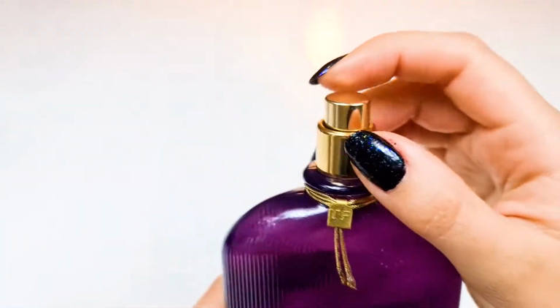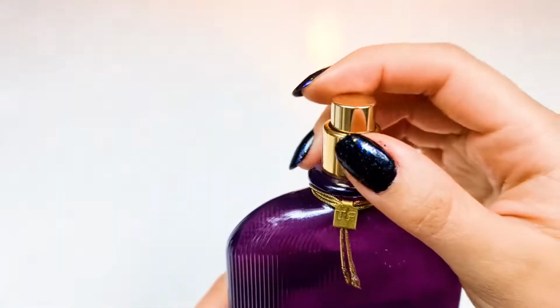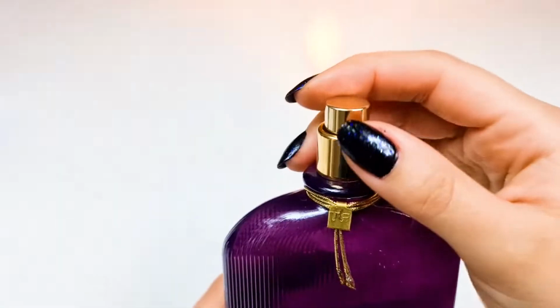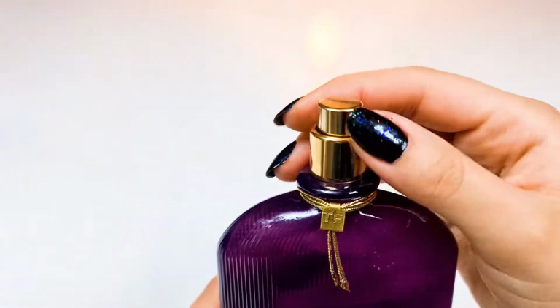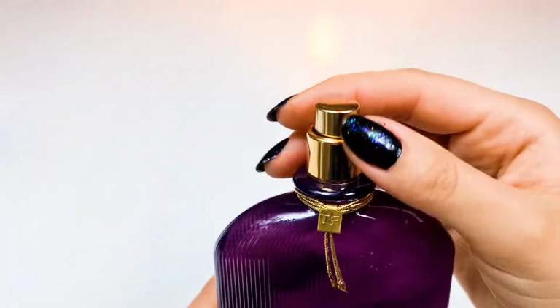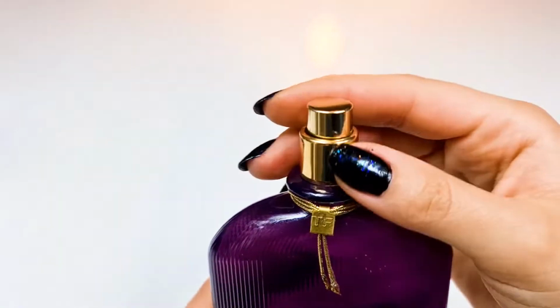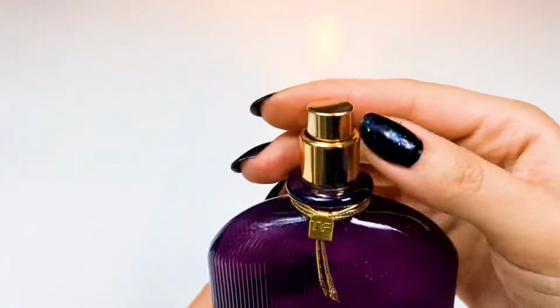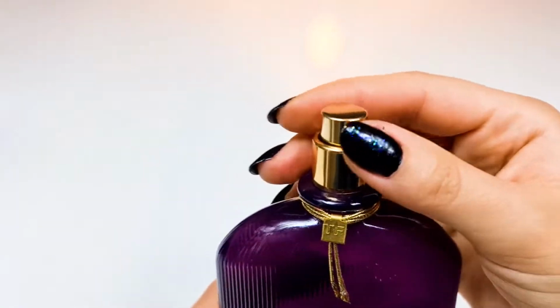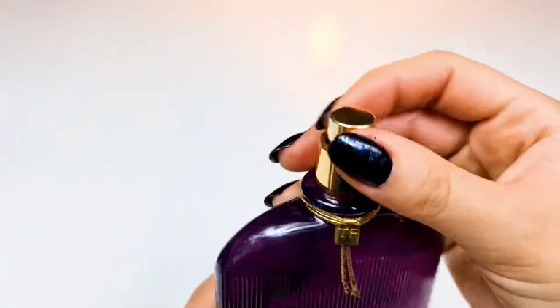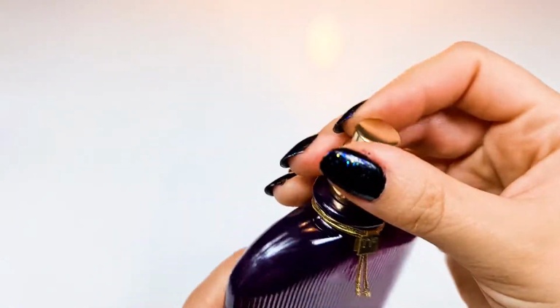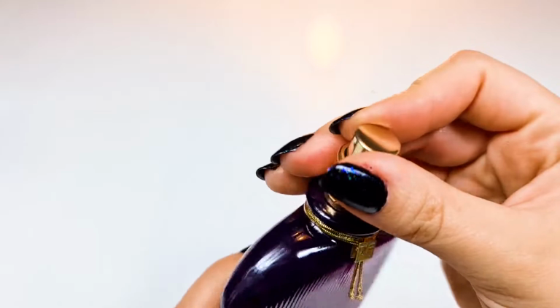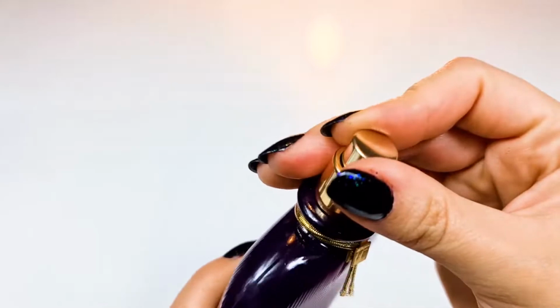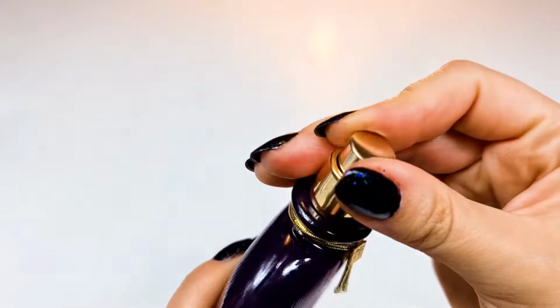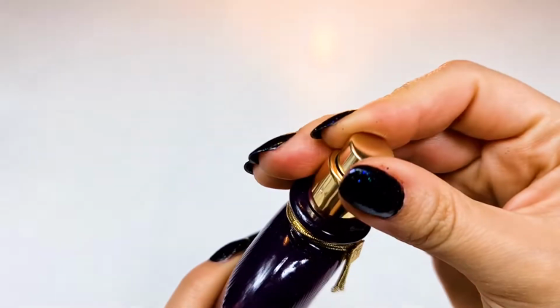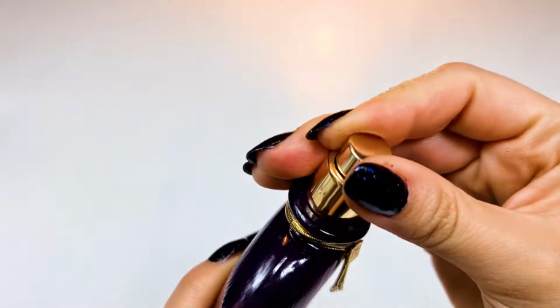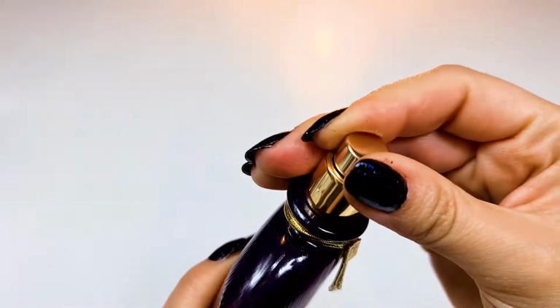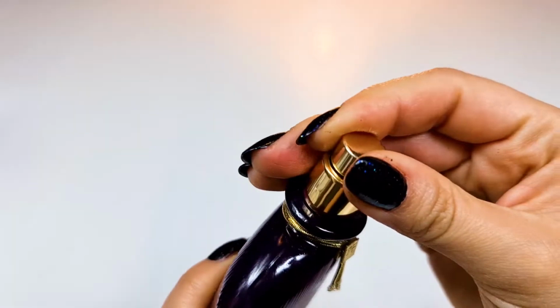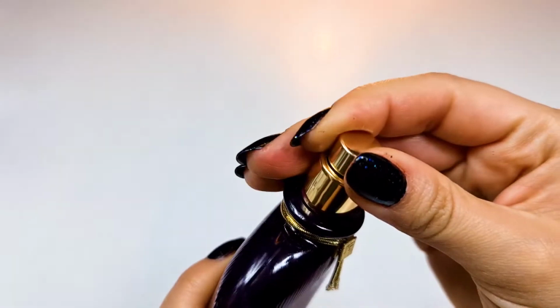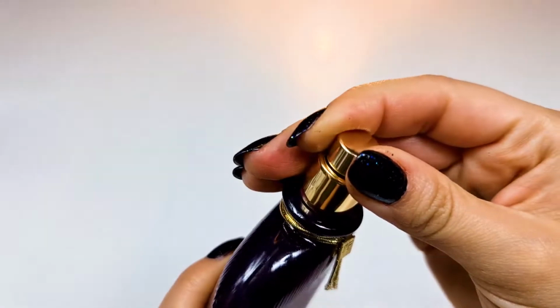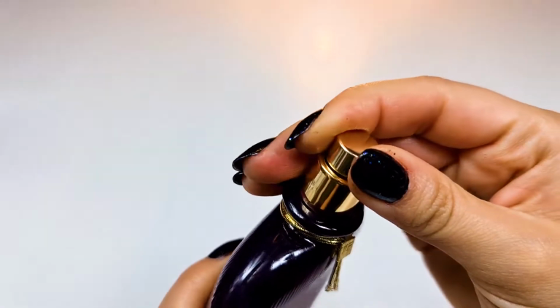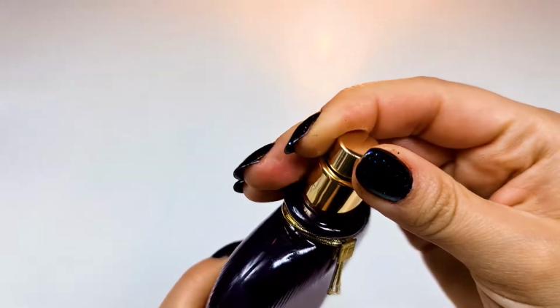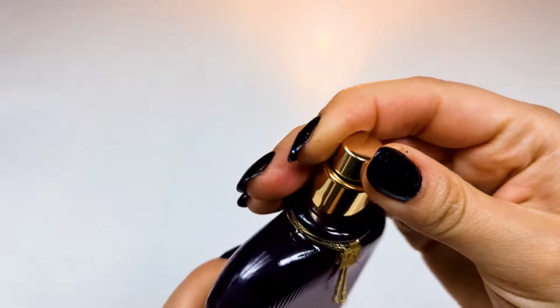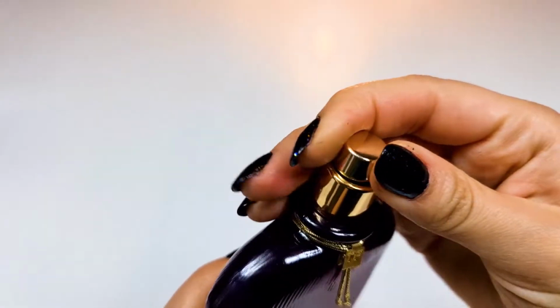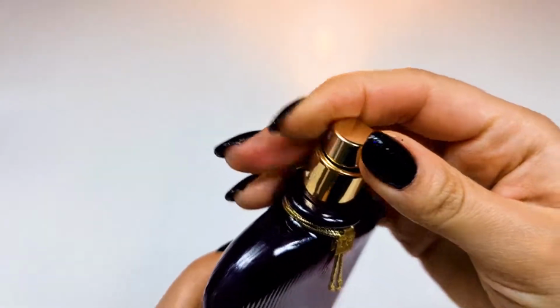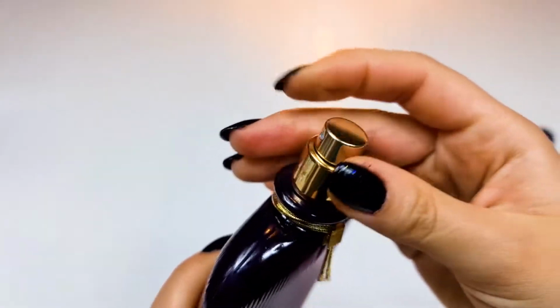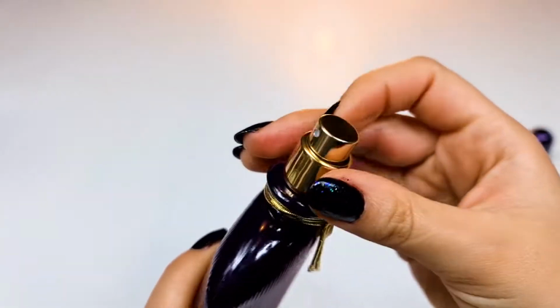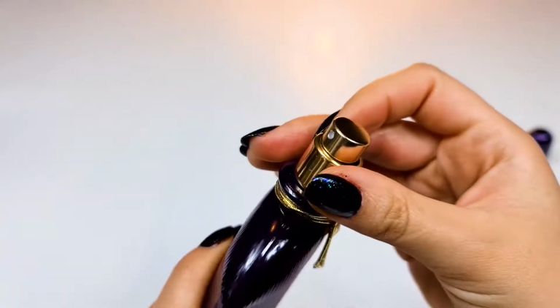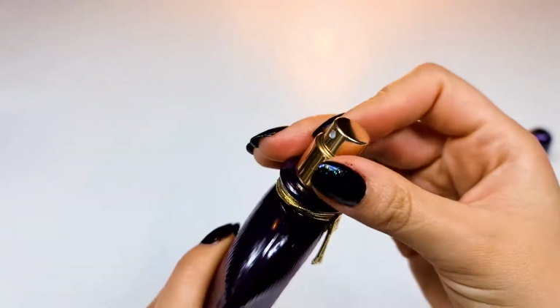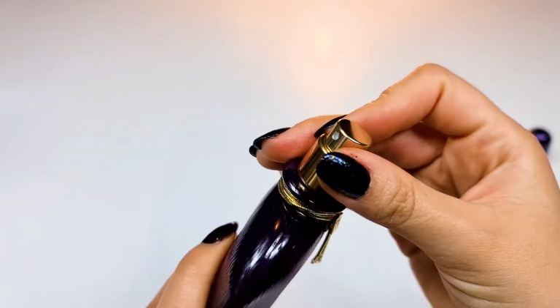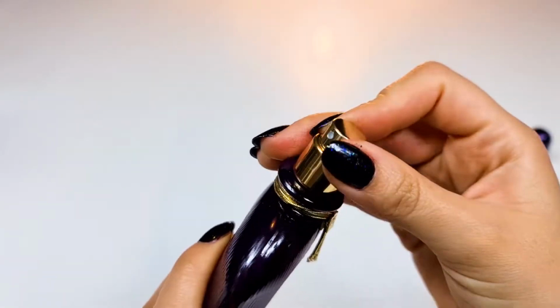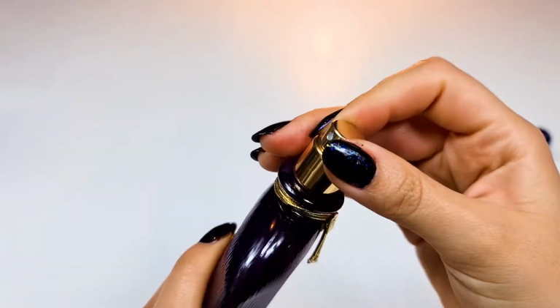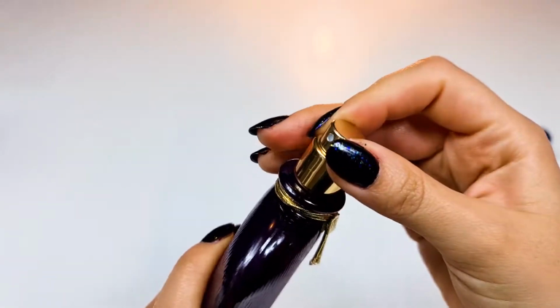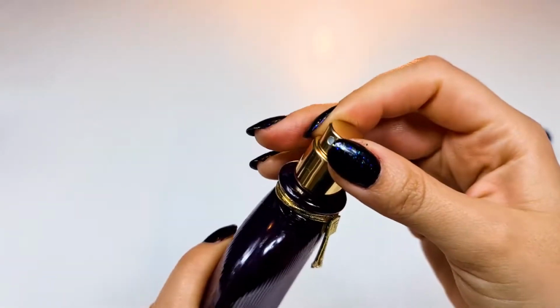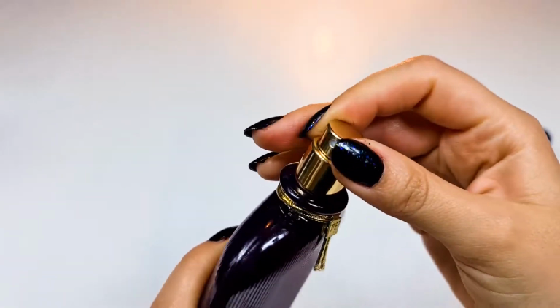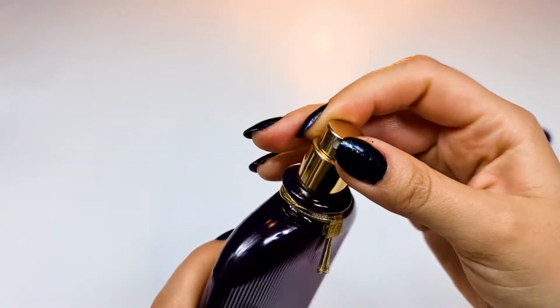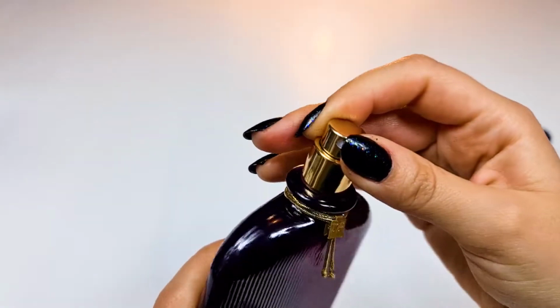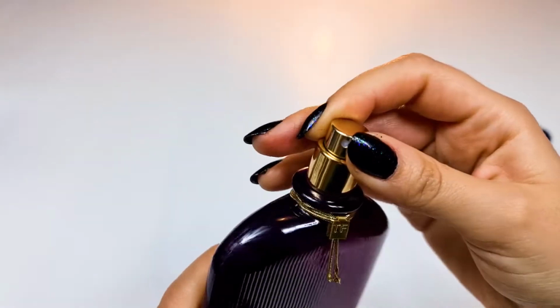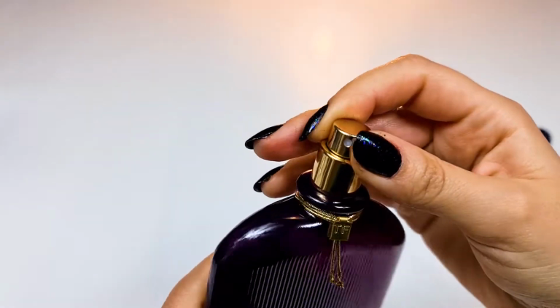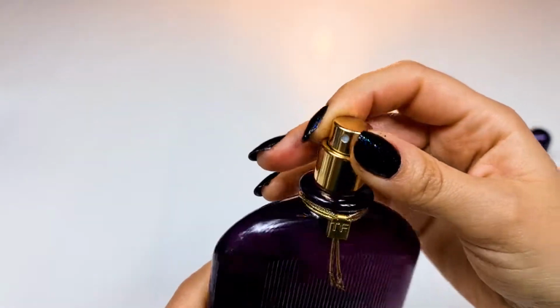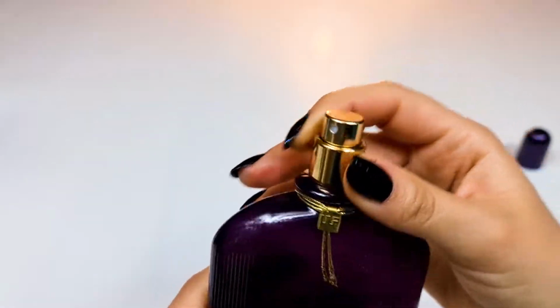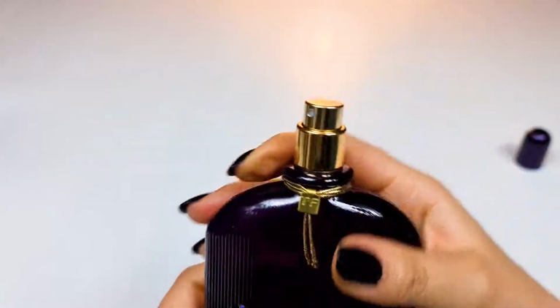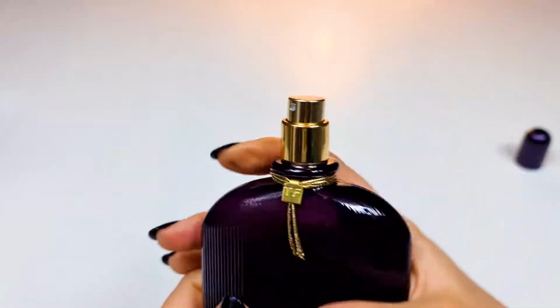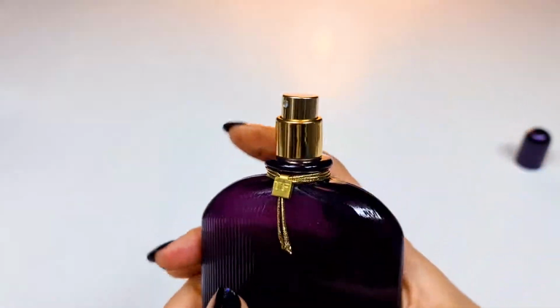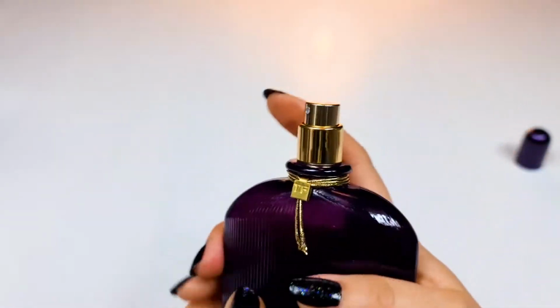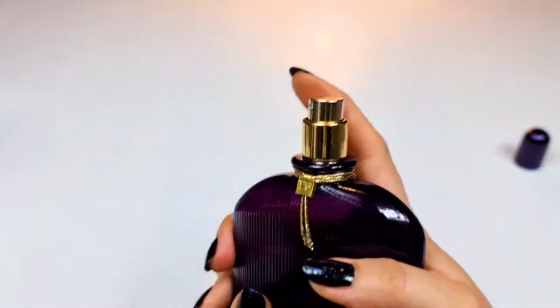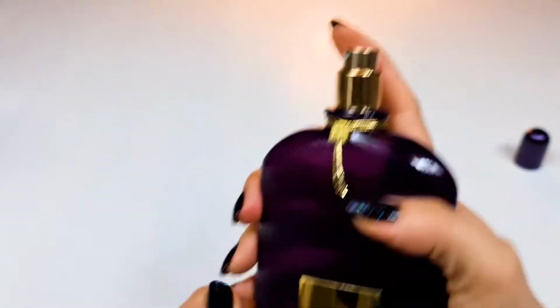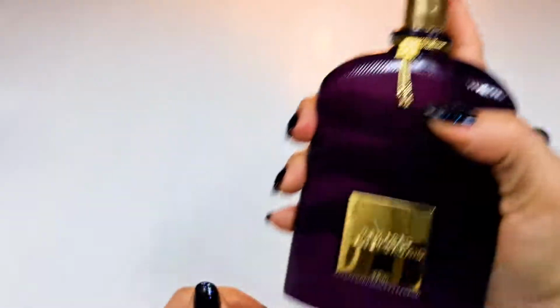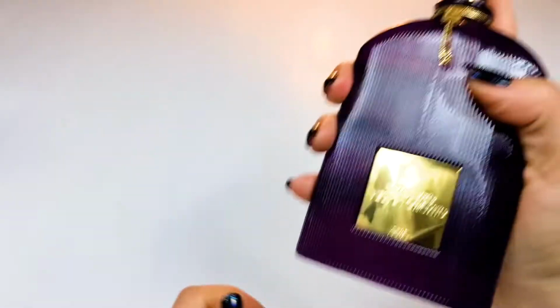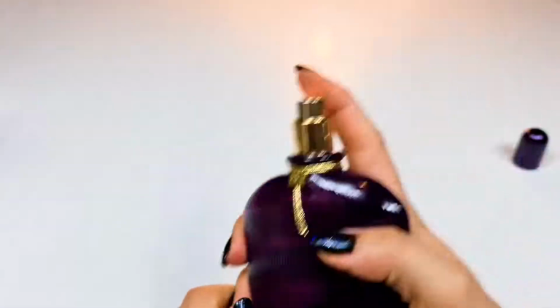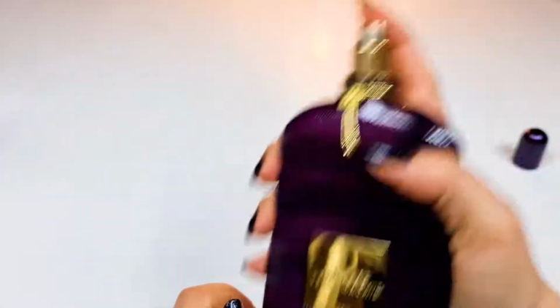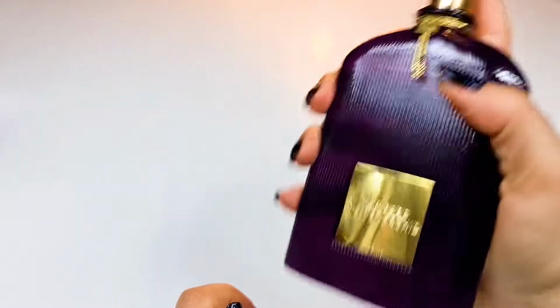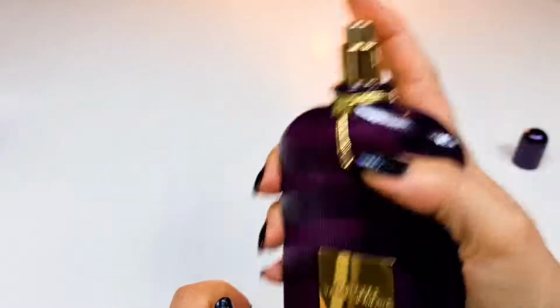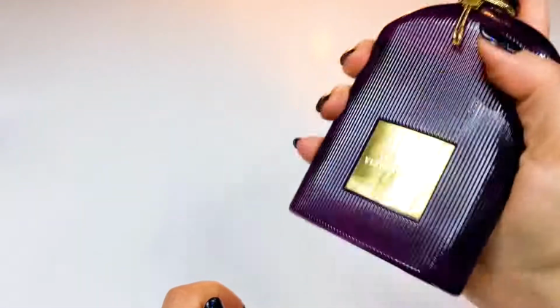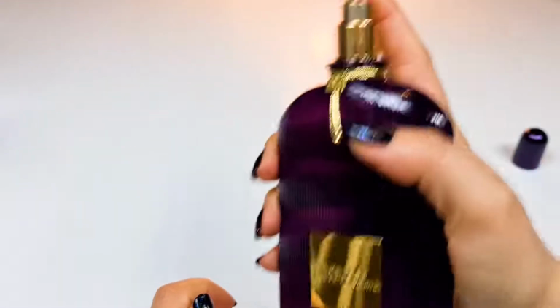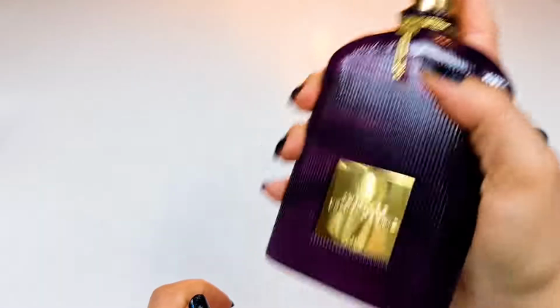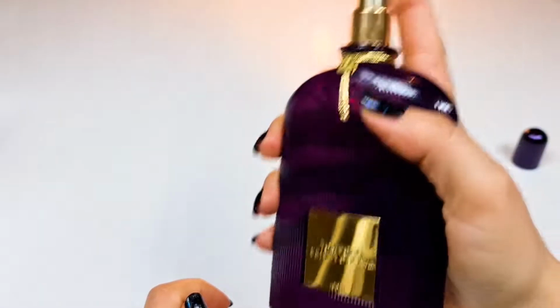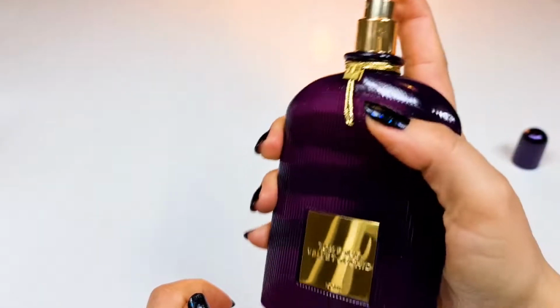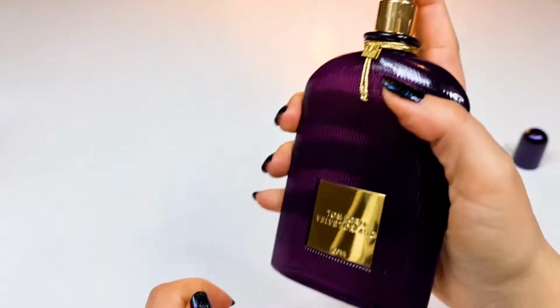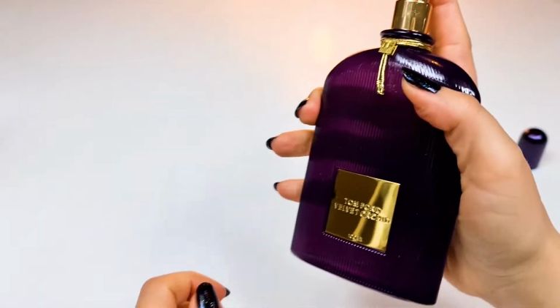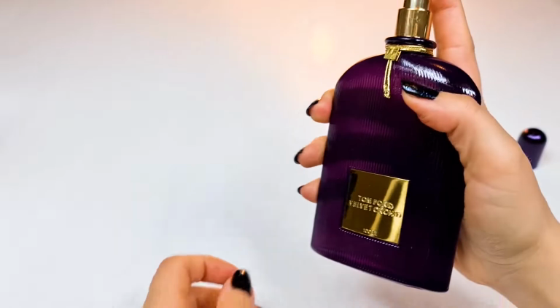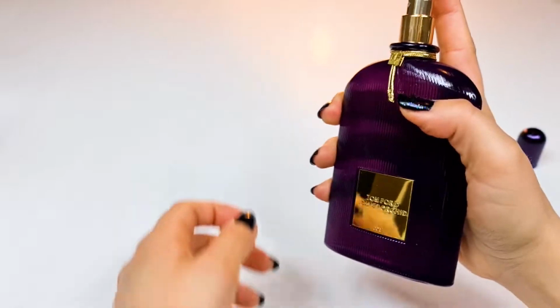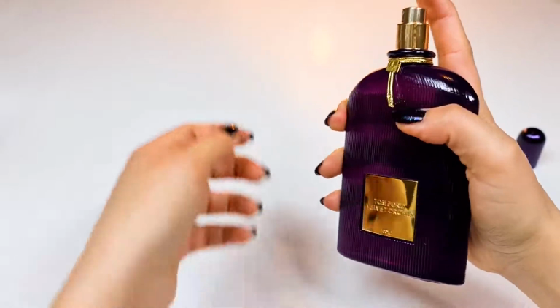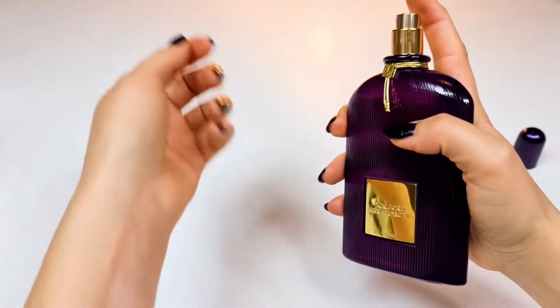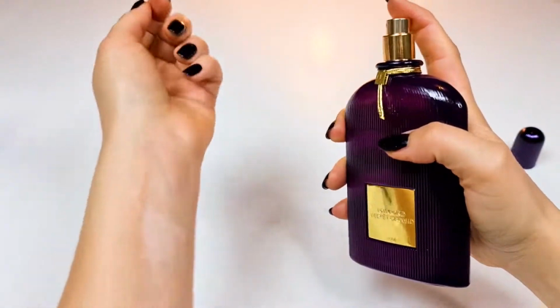I'm gonna spray it now — don't forget to take a deep breath with me.